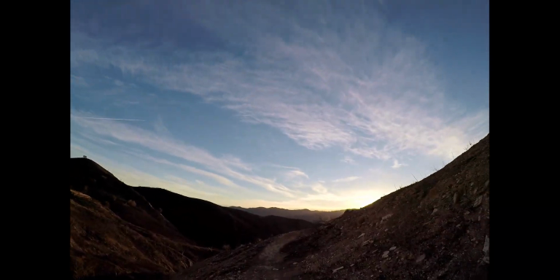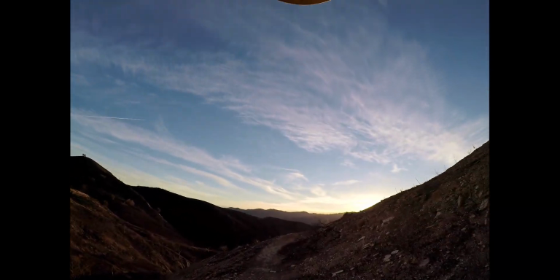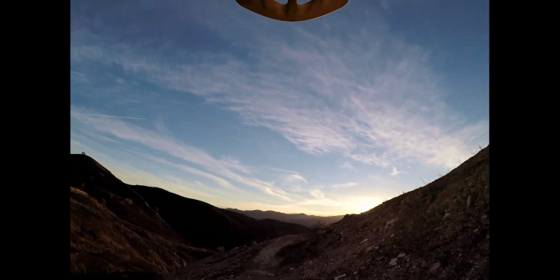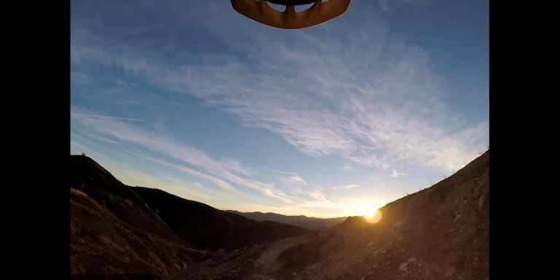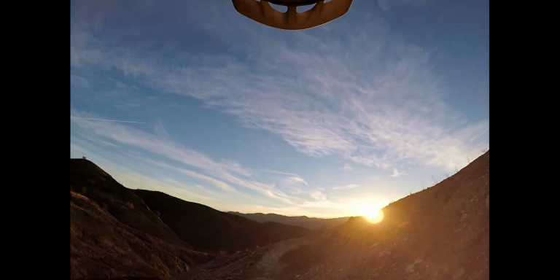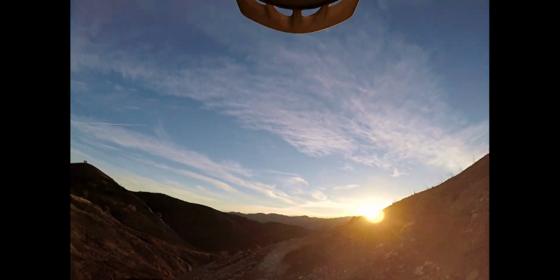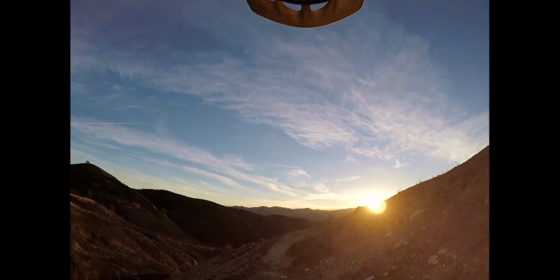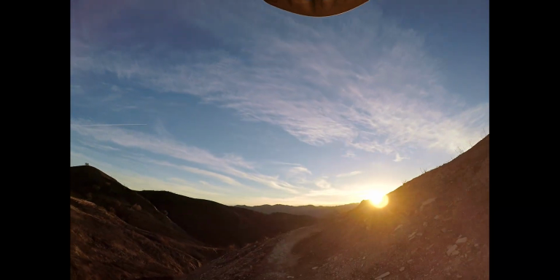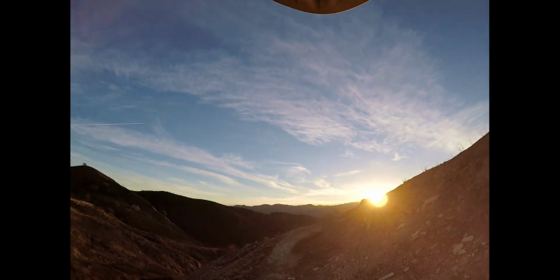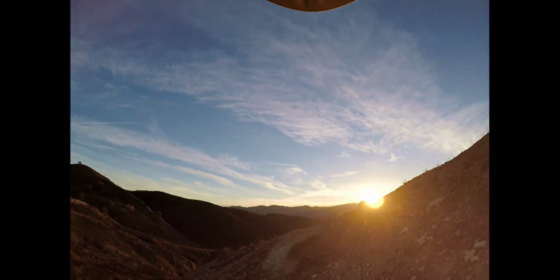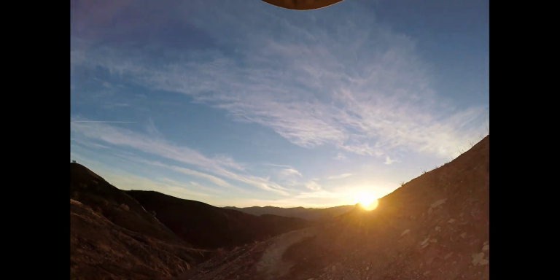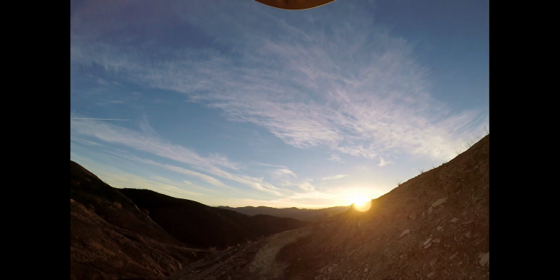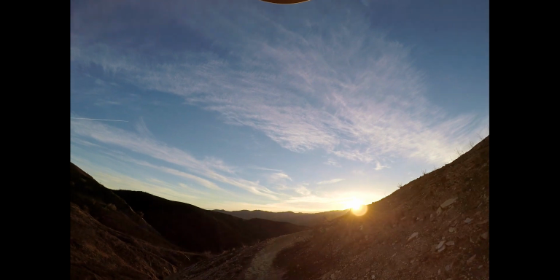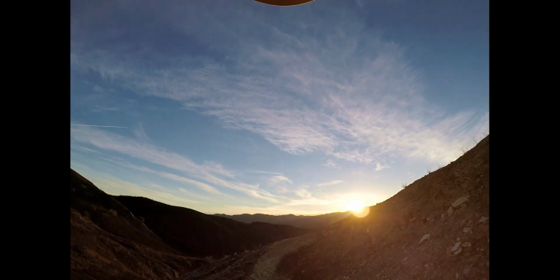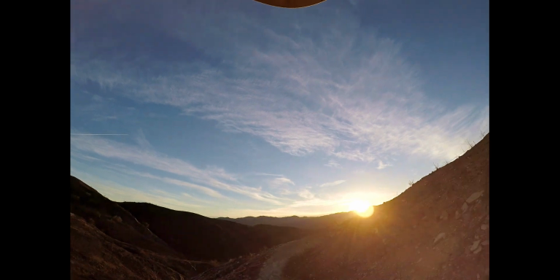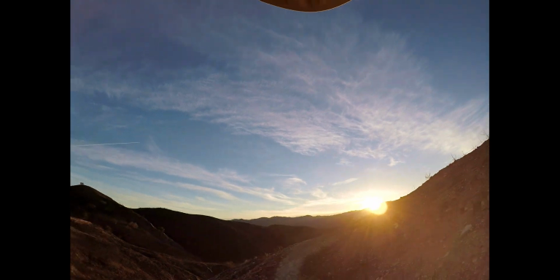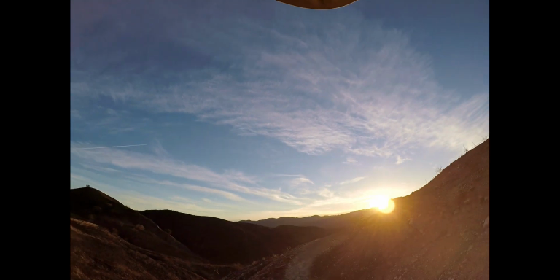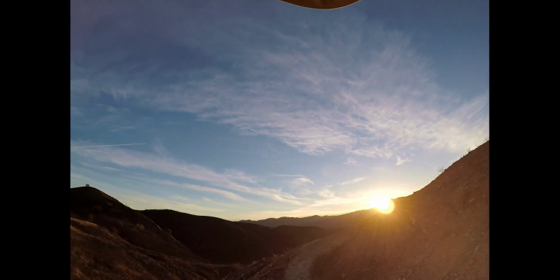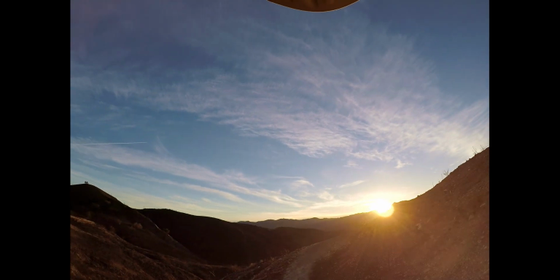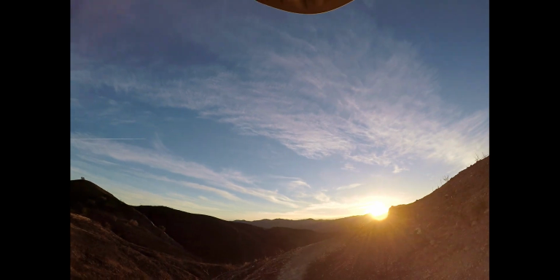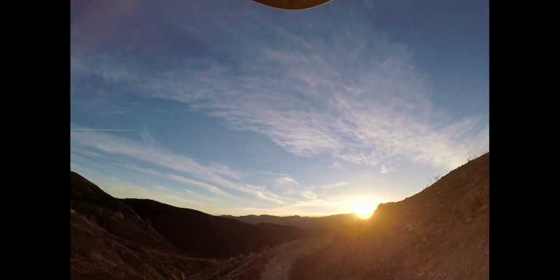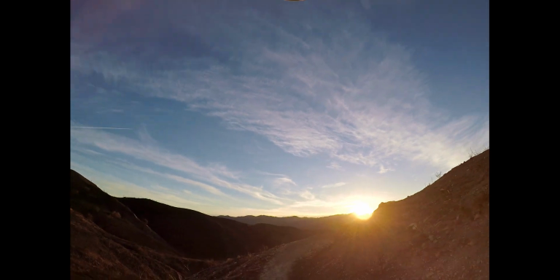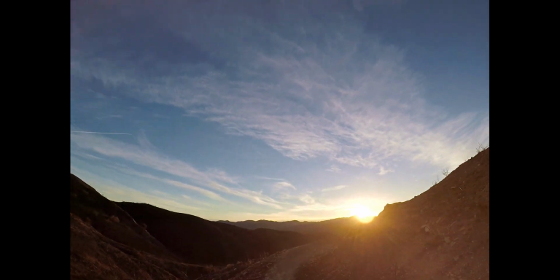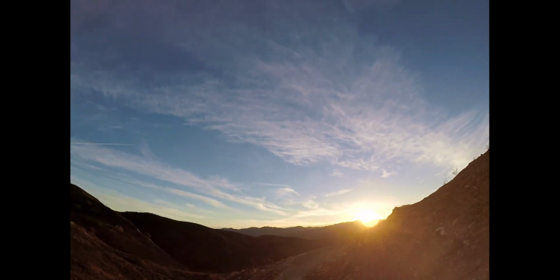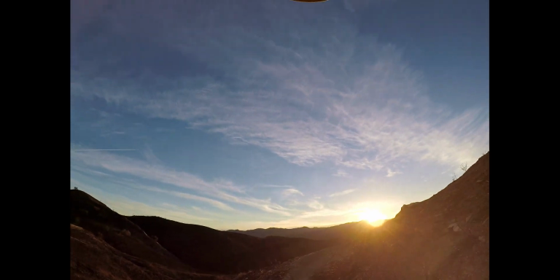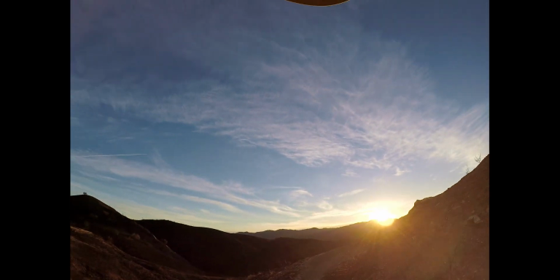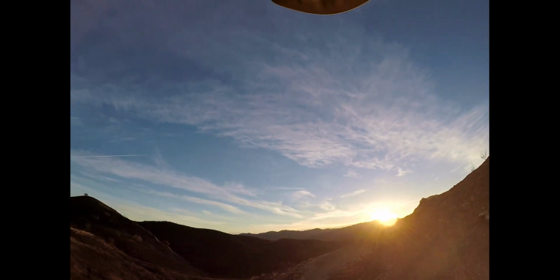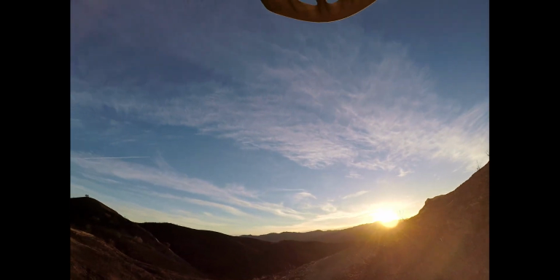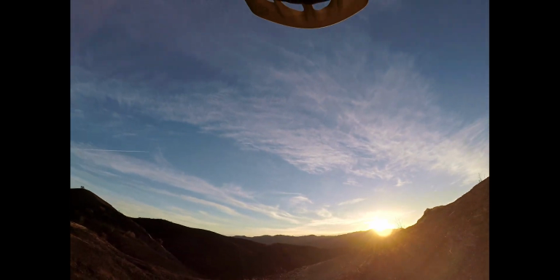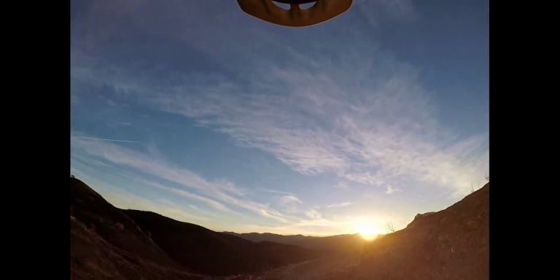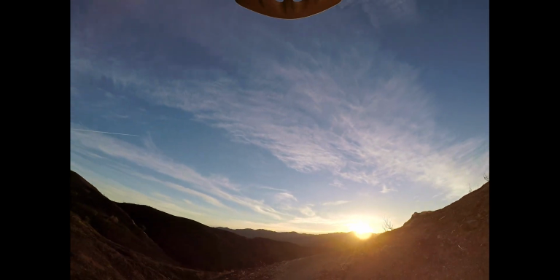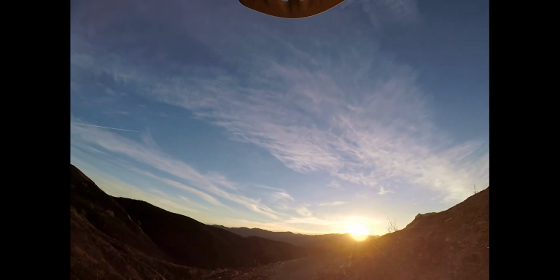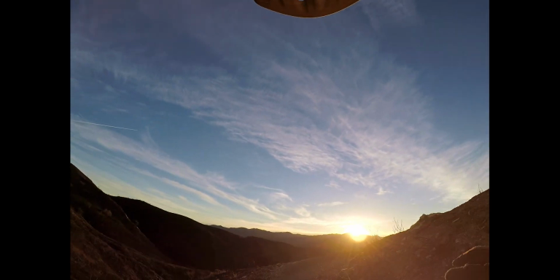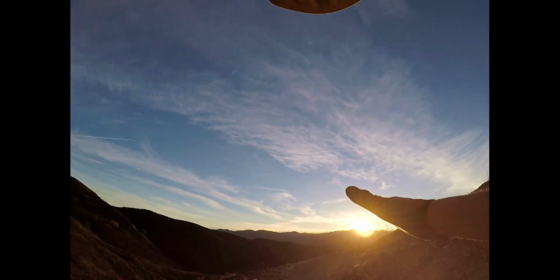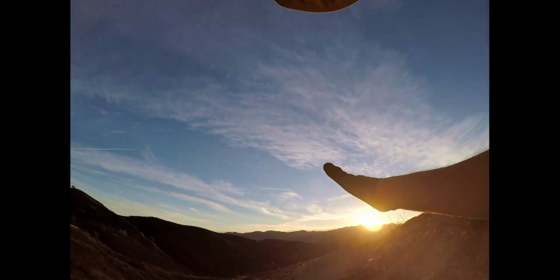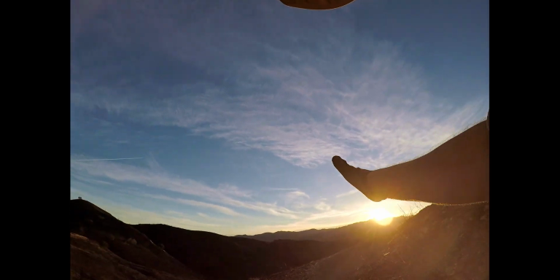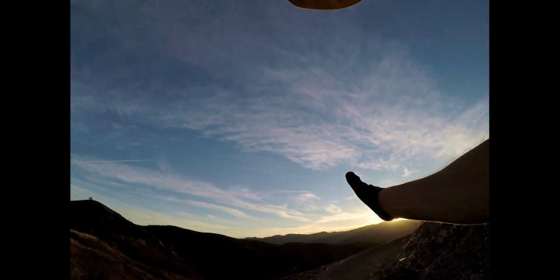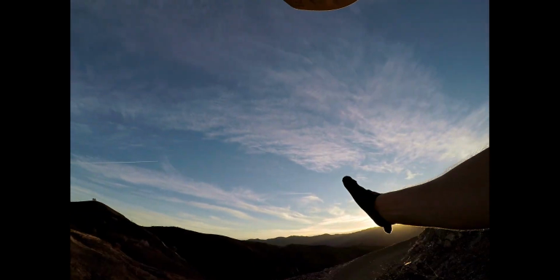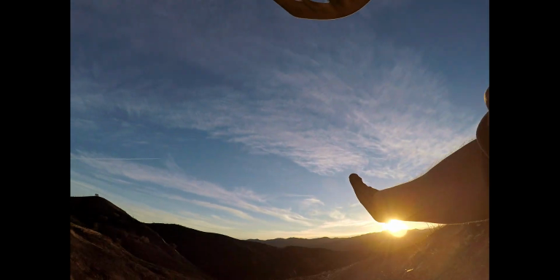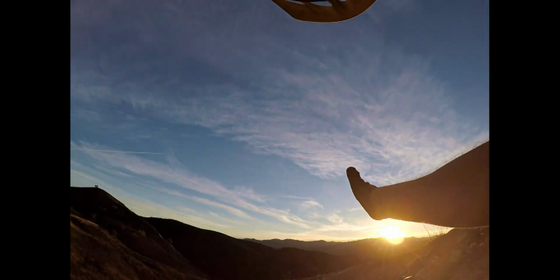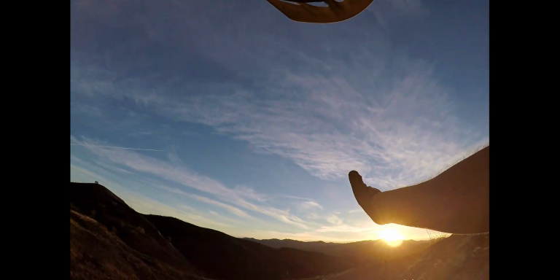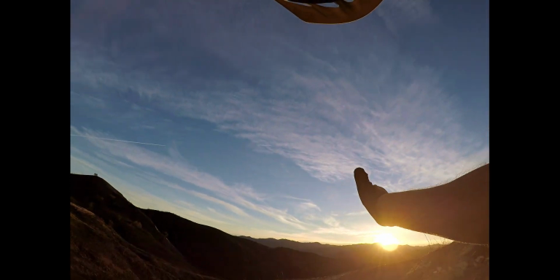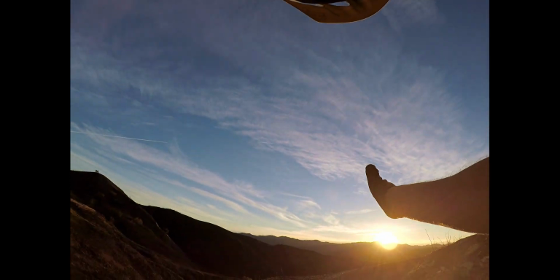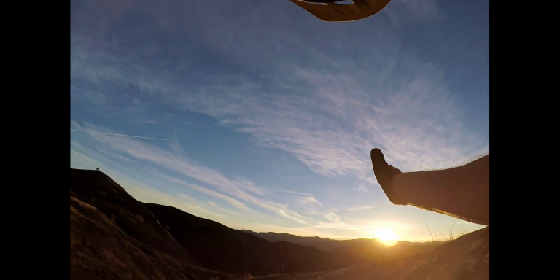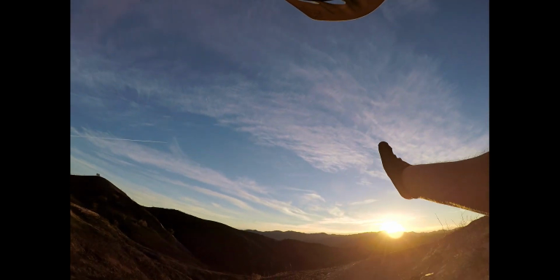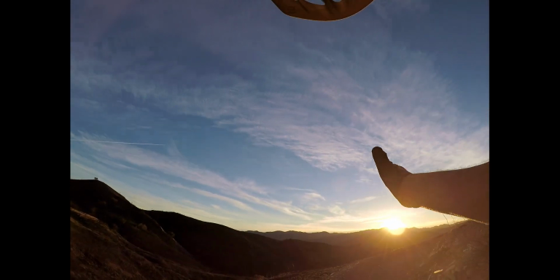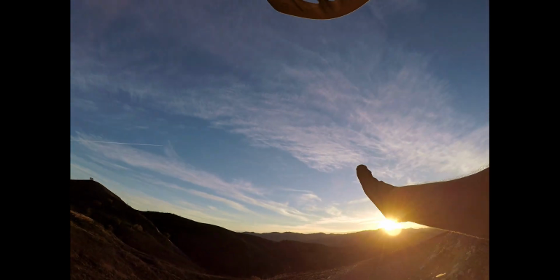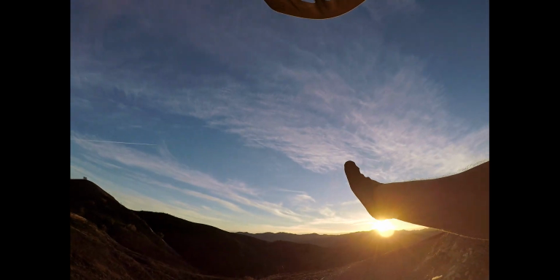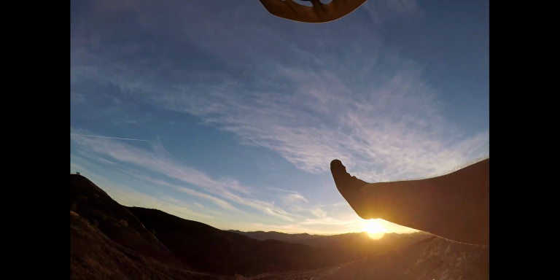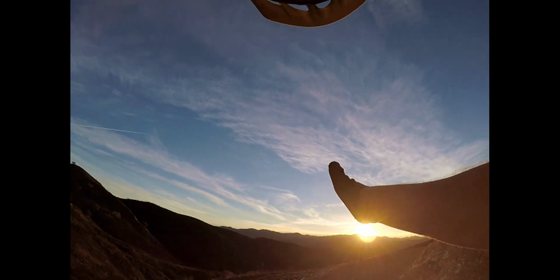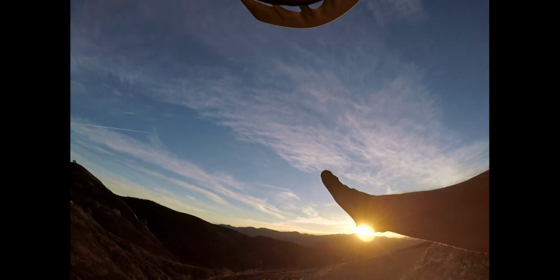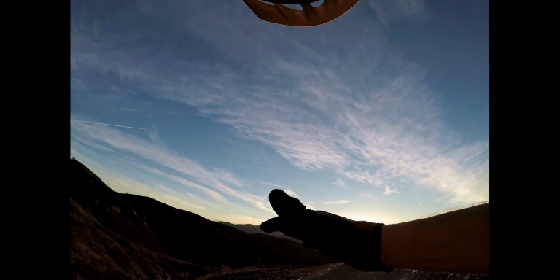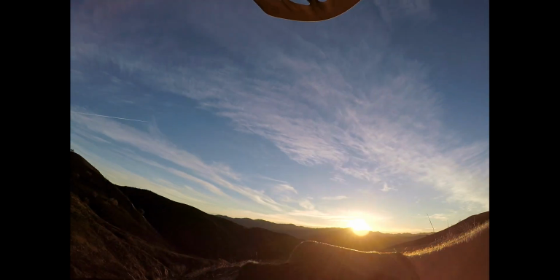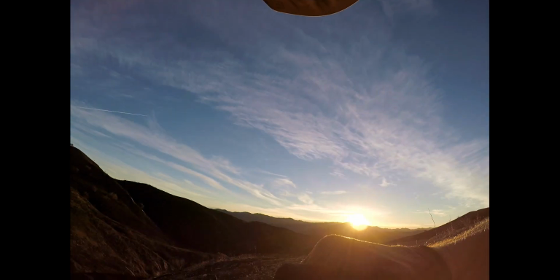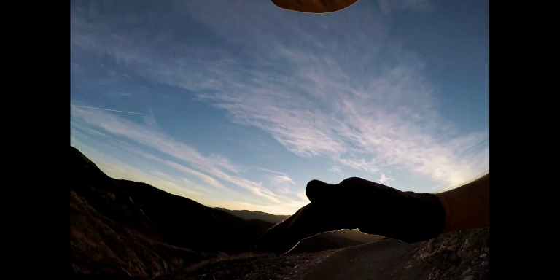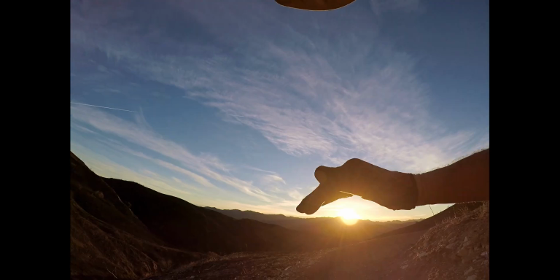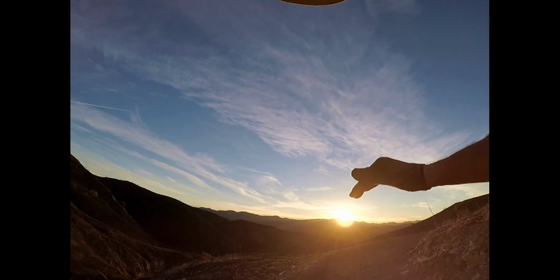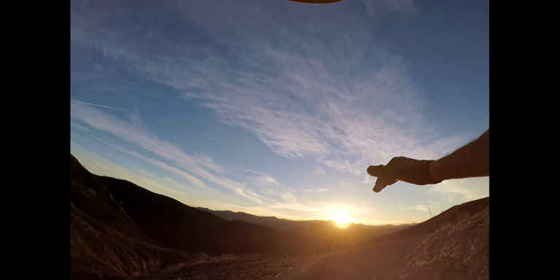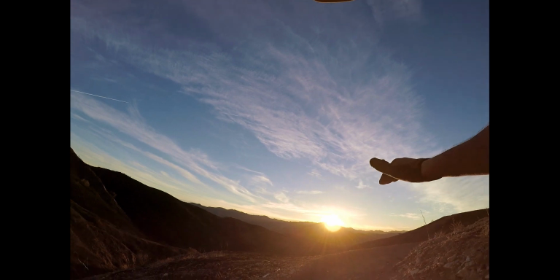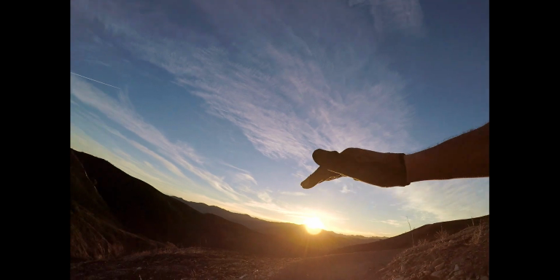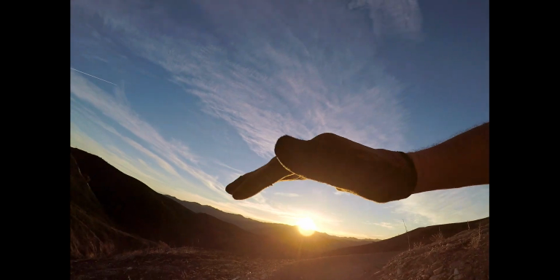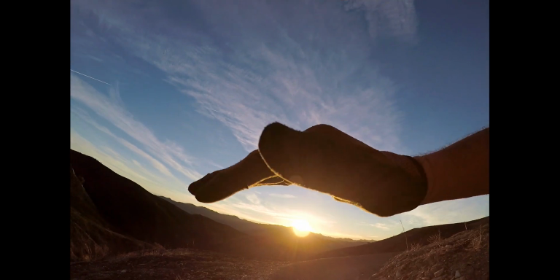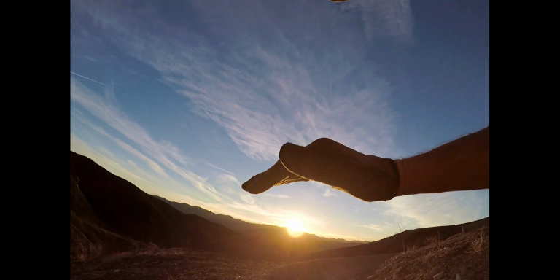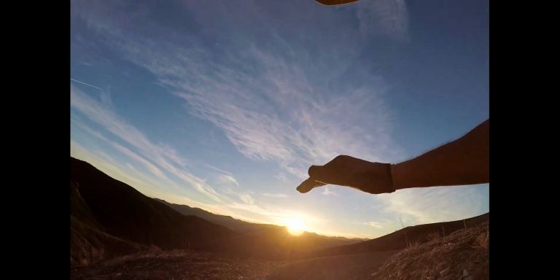It feels really good, real smooth, nothing abrupt. So today I'm gonna finish up with bolstering up this part of the berm right here.